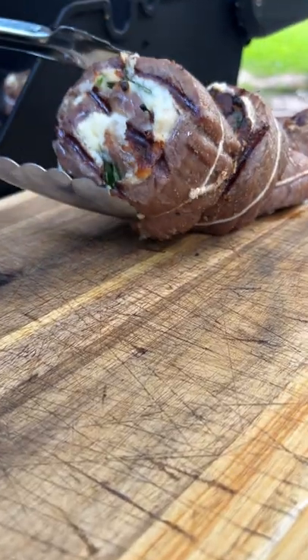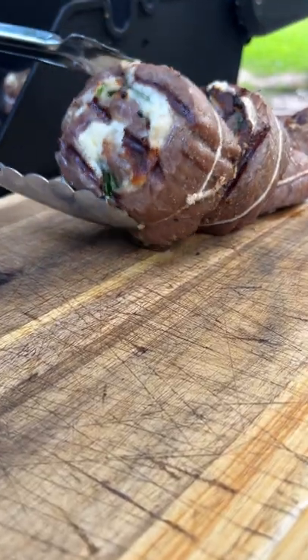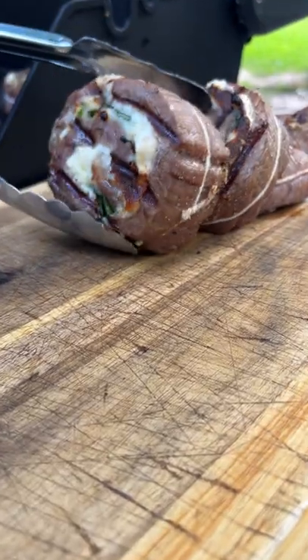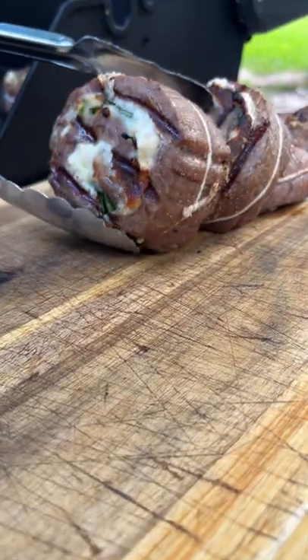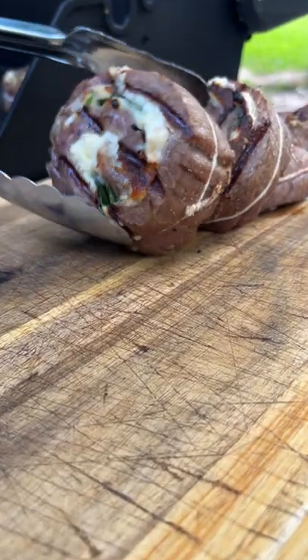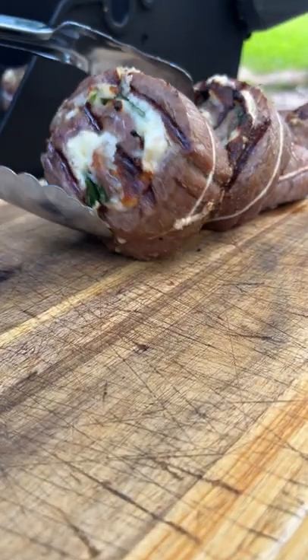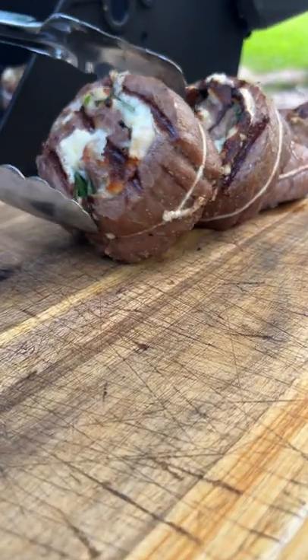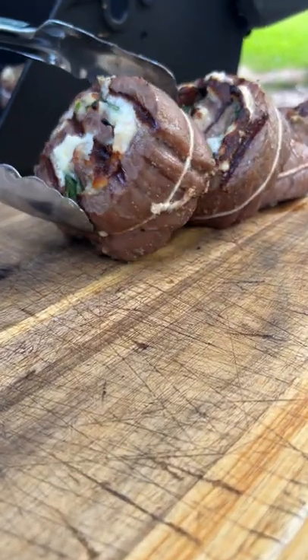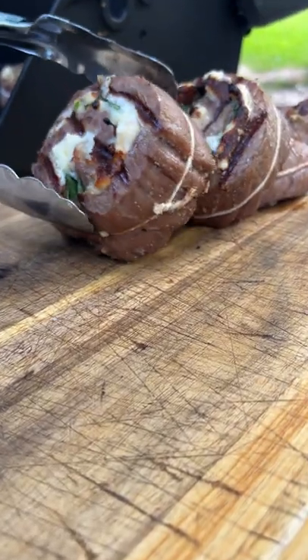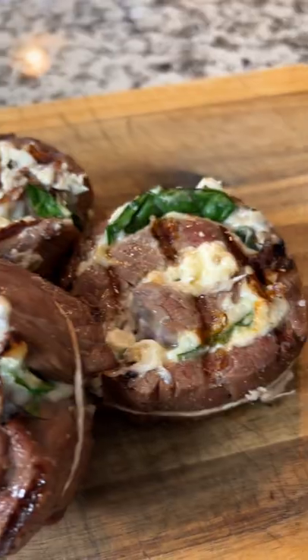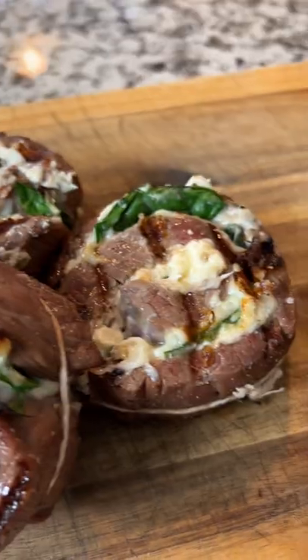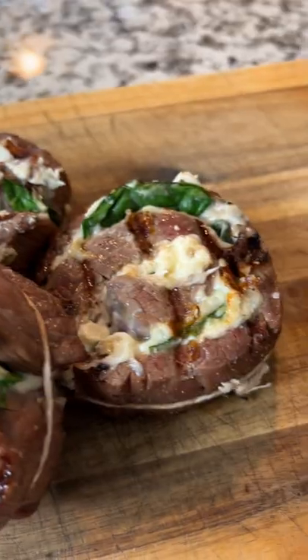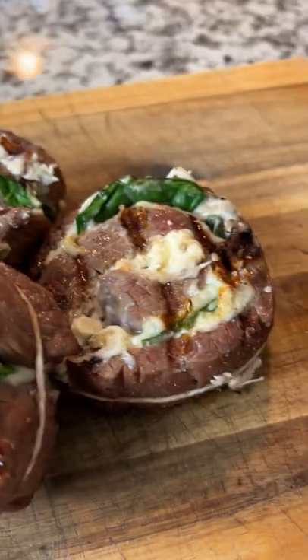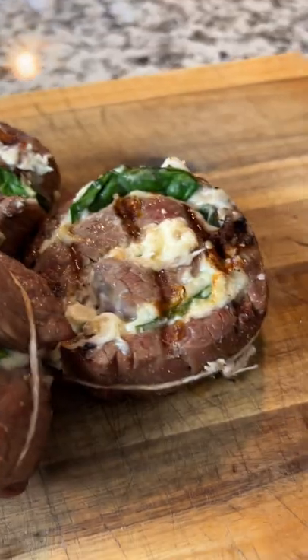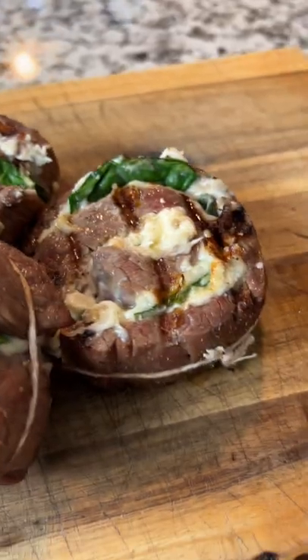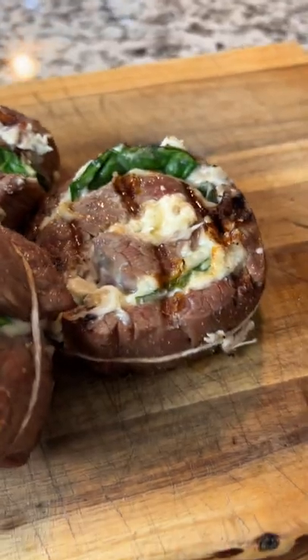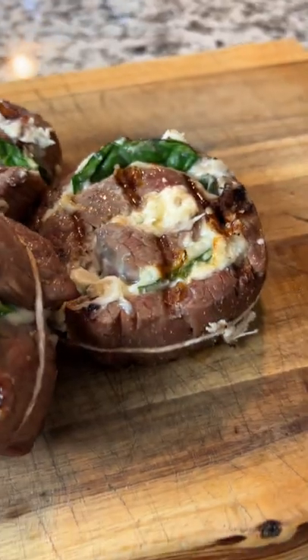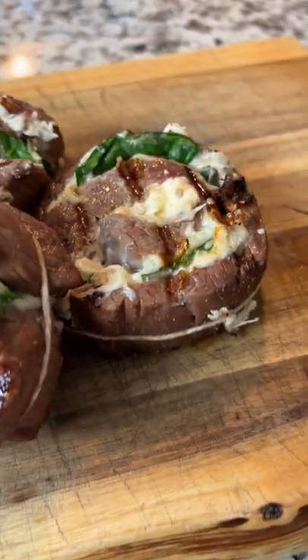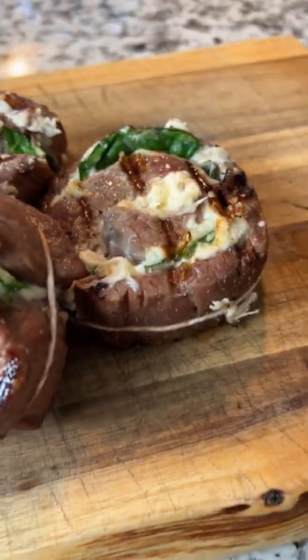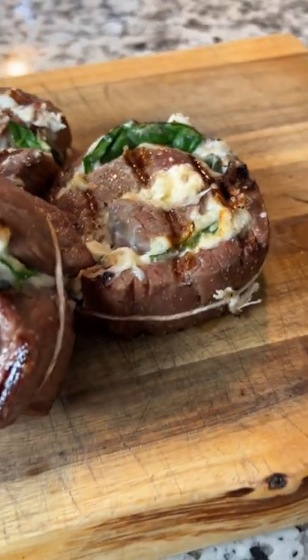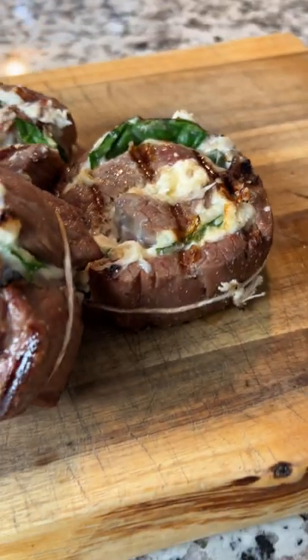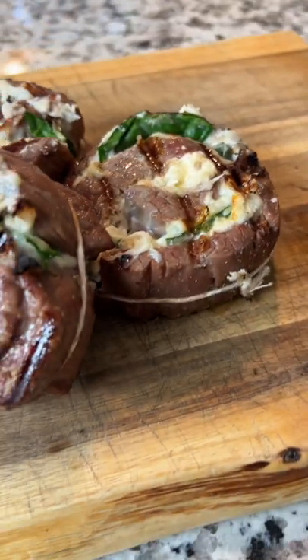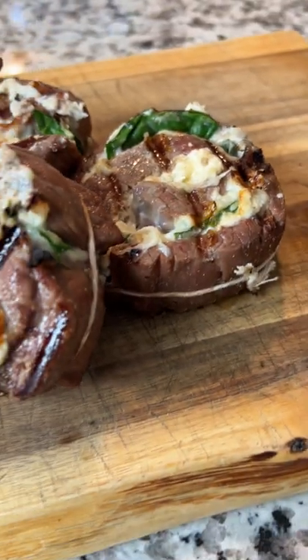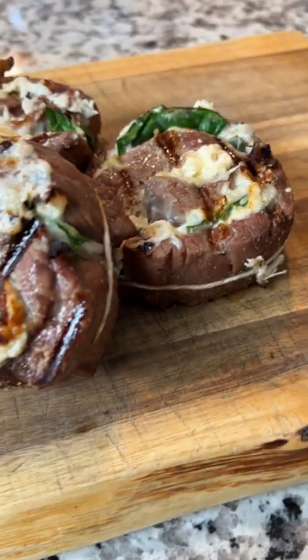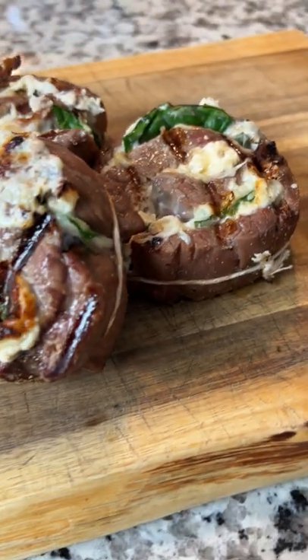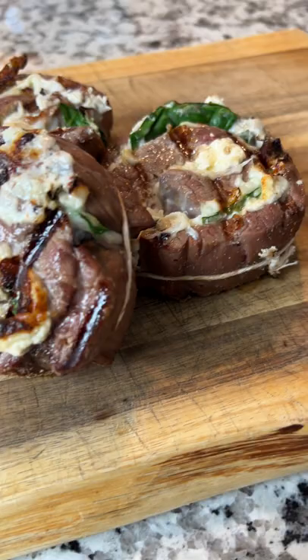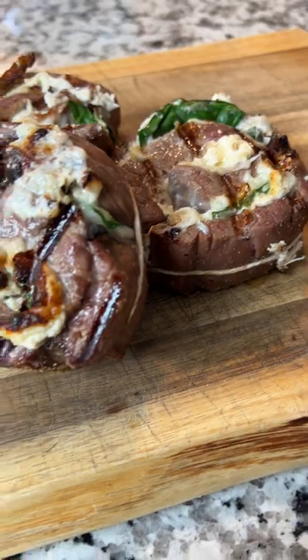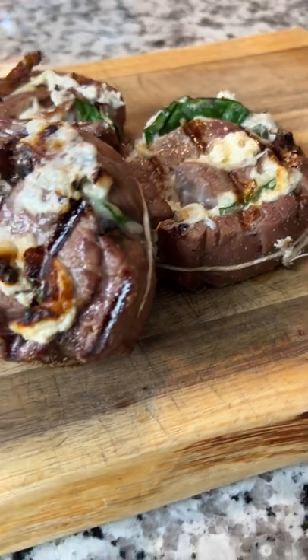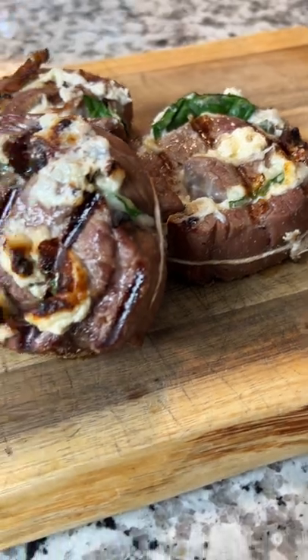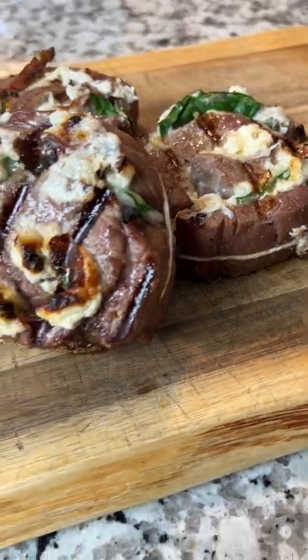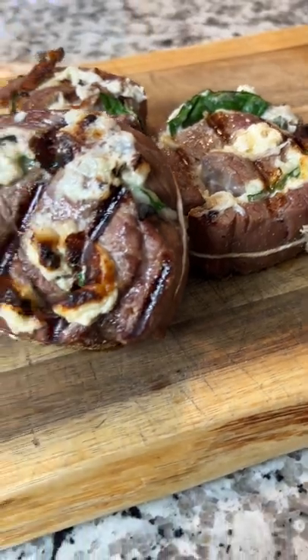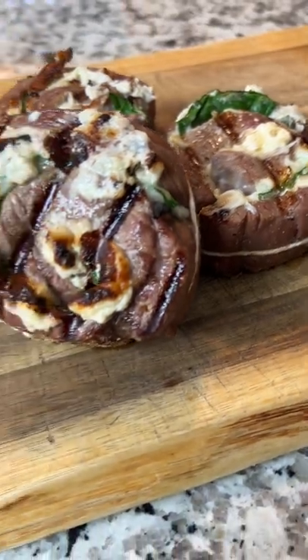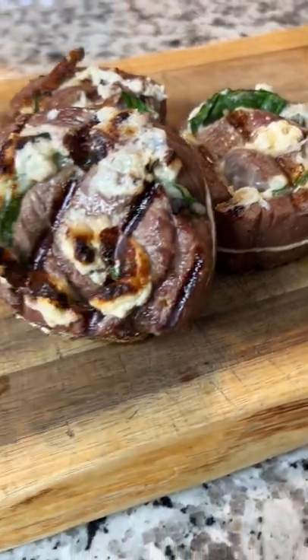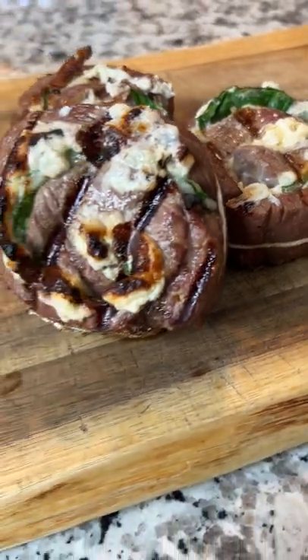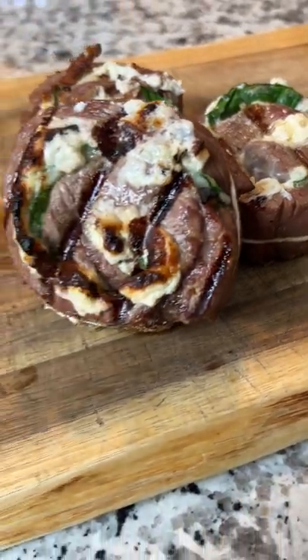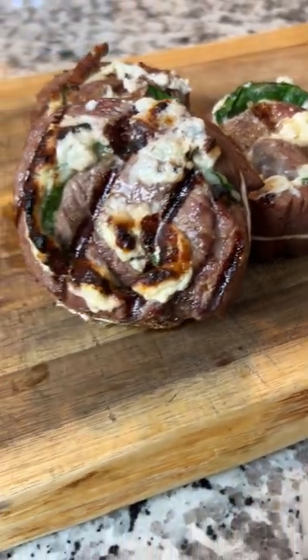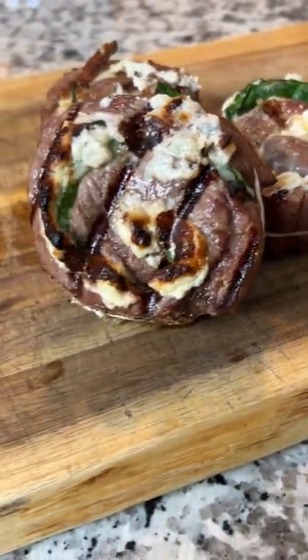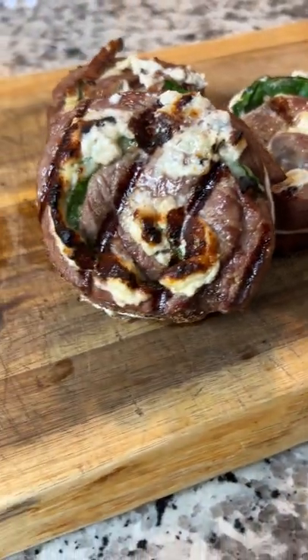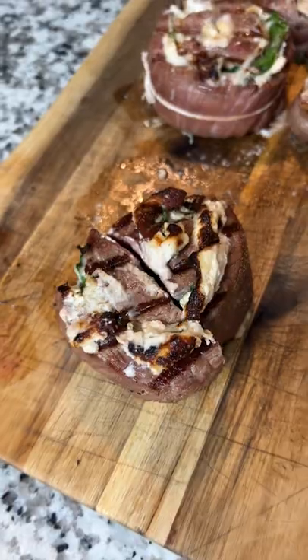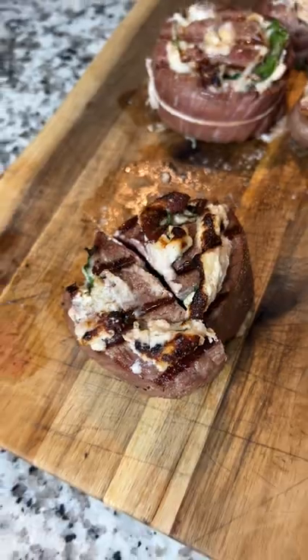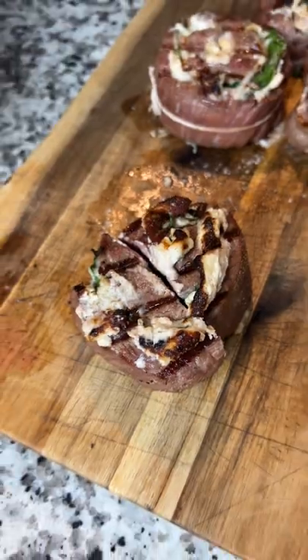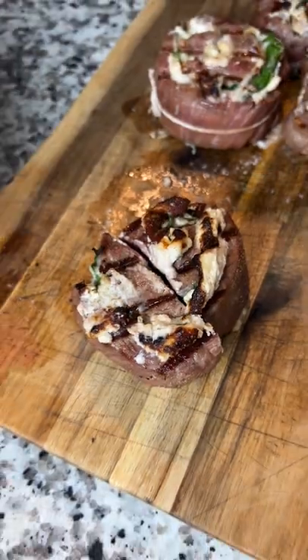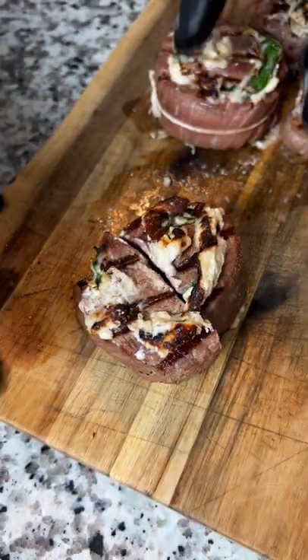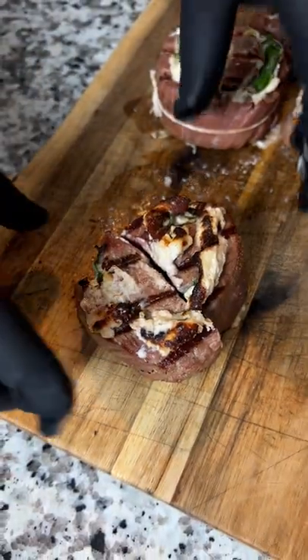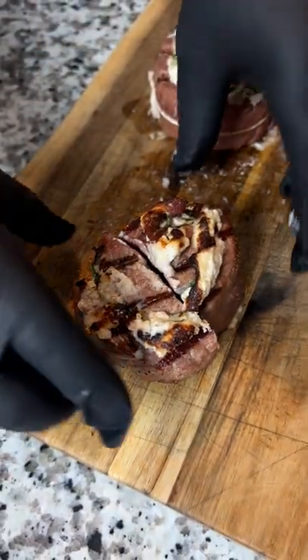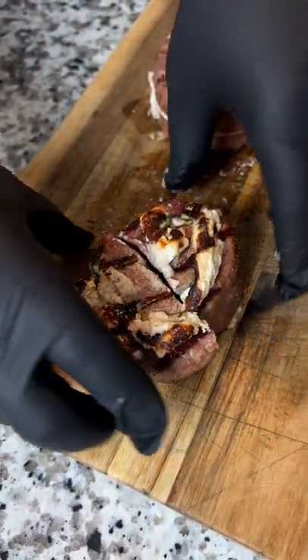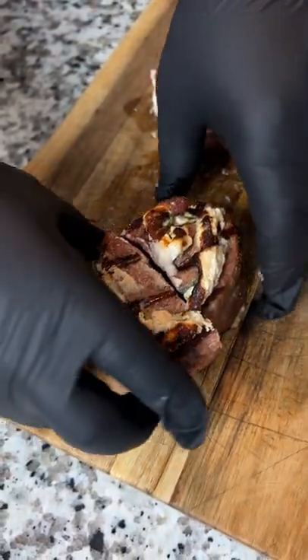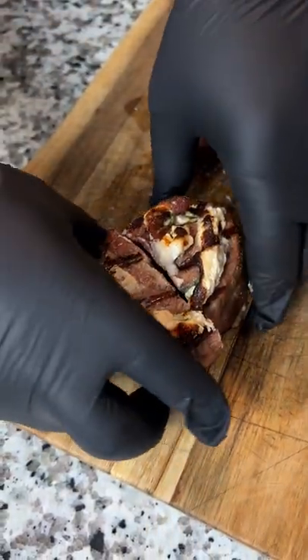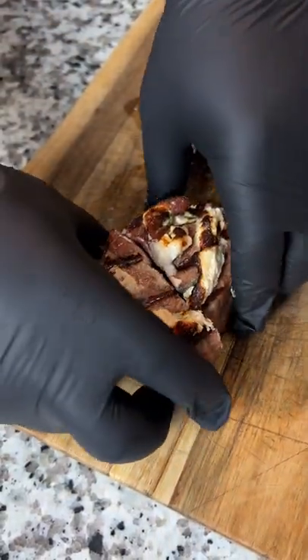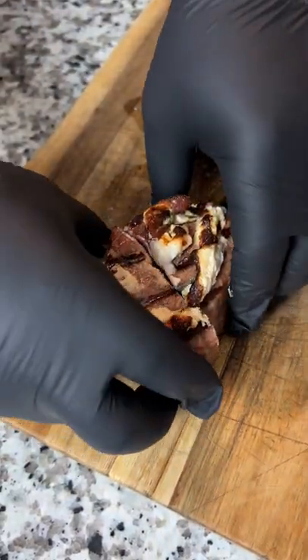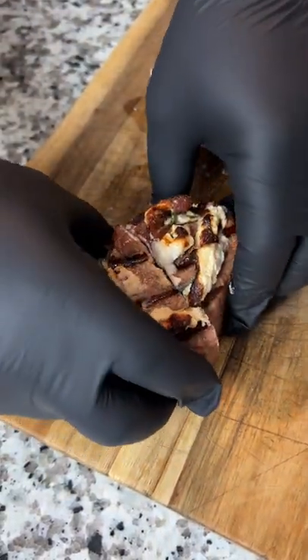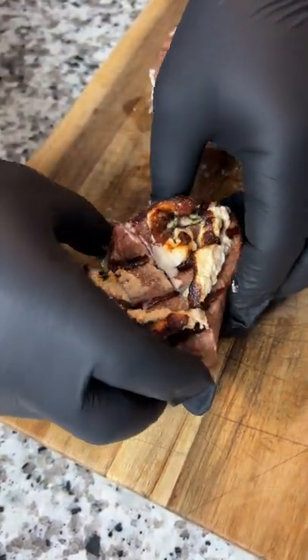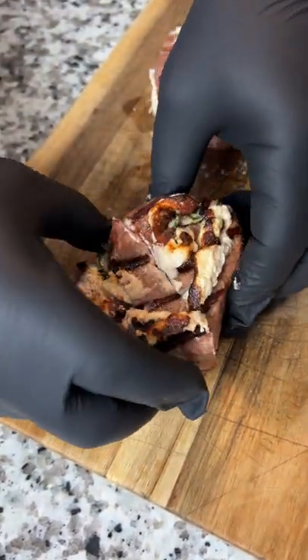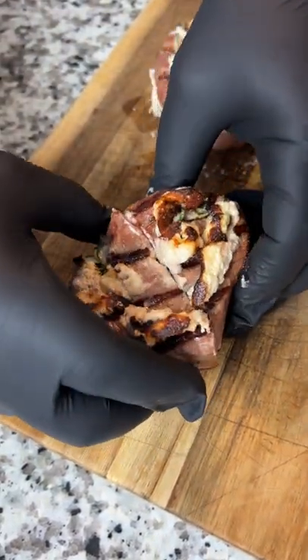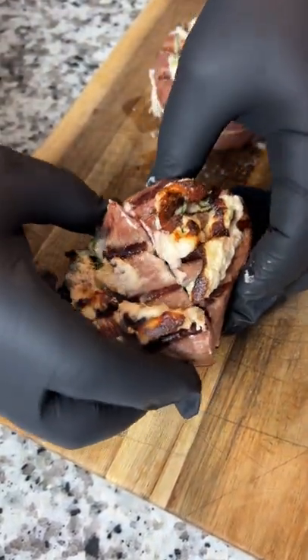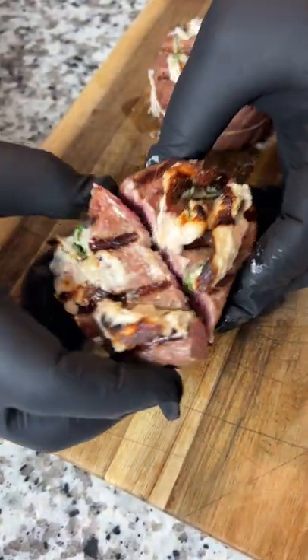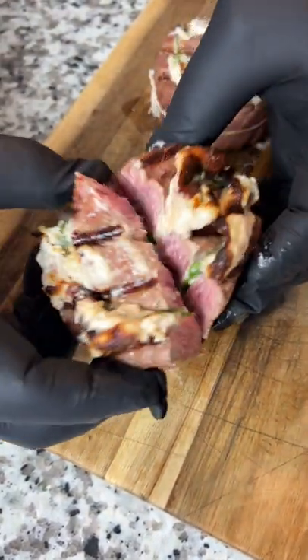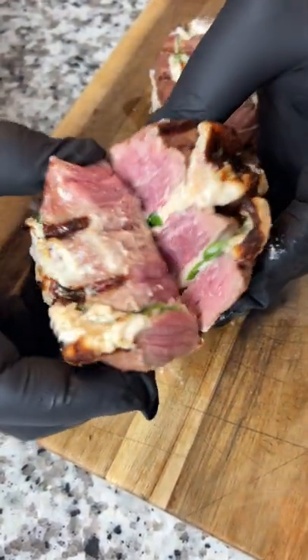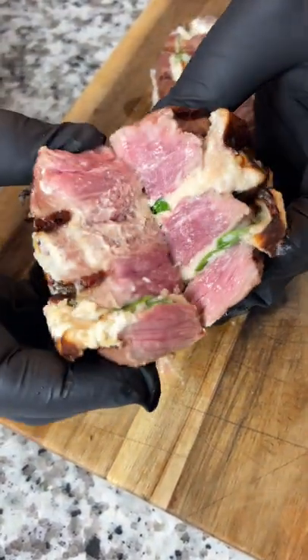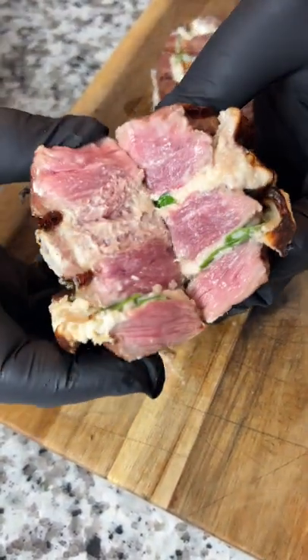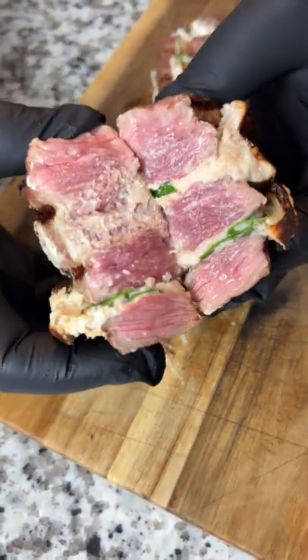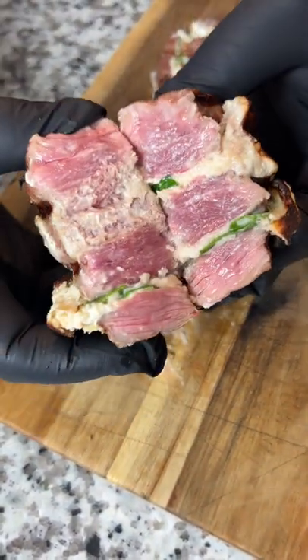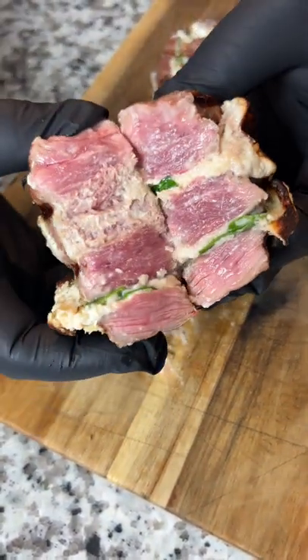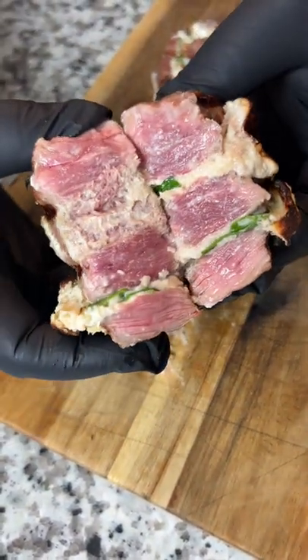Then pull them off and you've got some simple and delicious steak pinwheels, and the full recipe can be found on smokebarbecuesource.com.